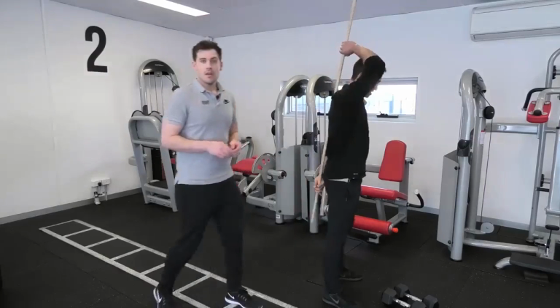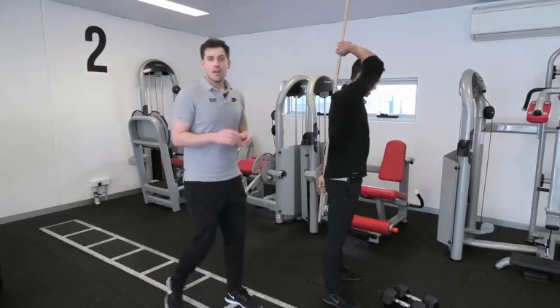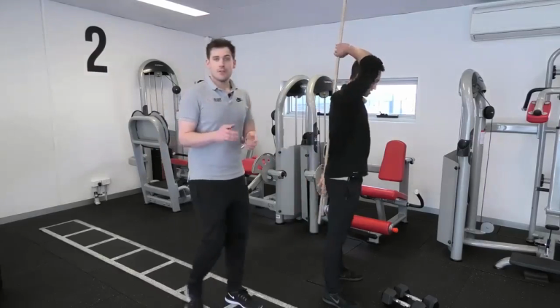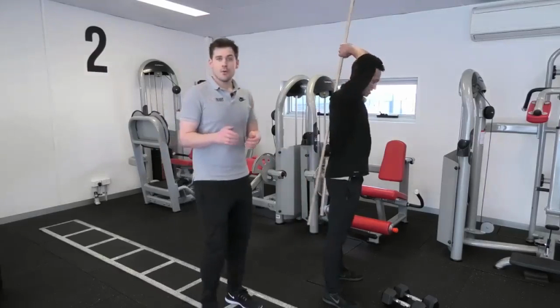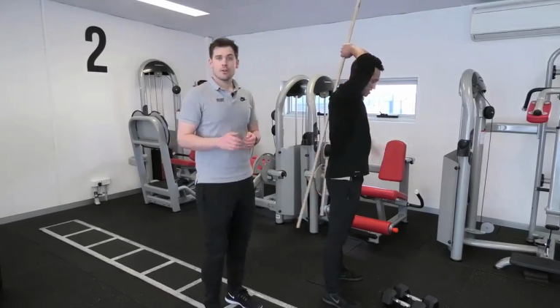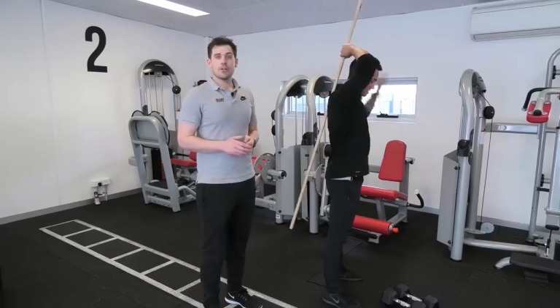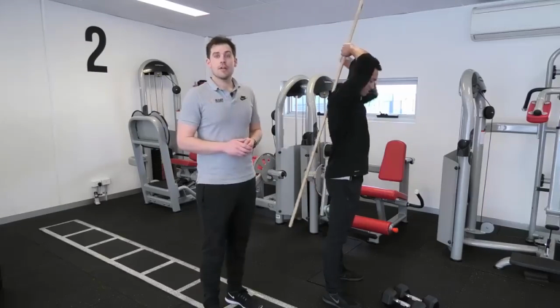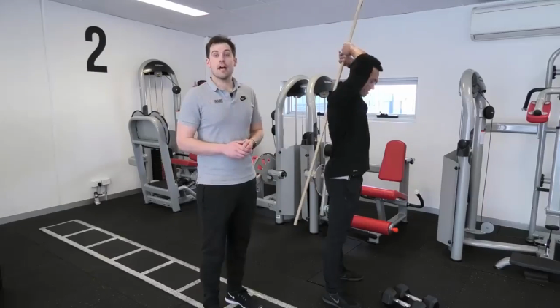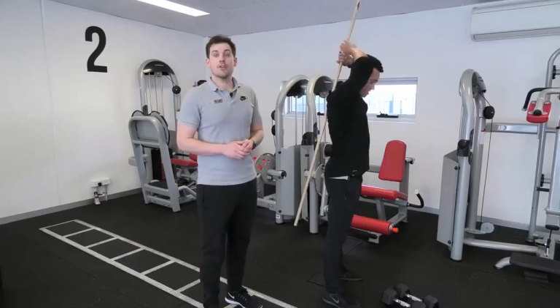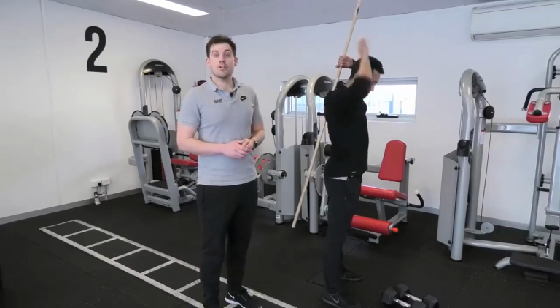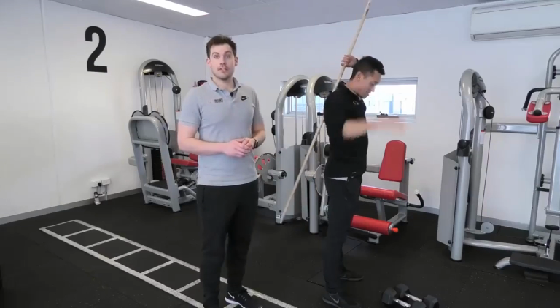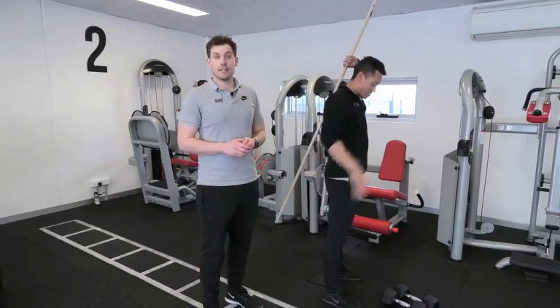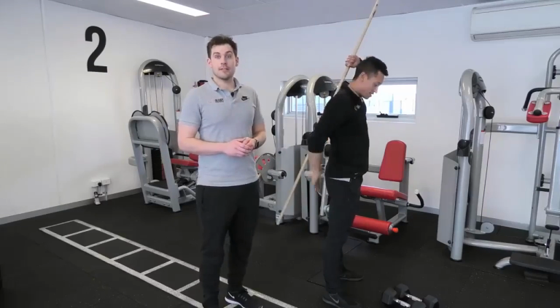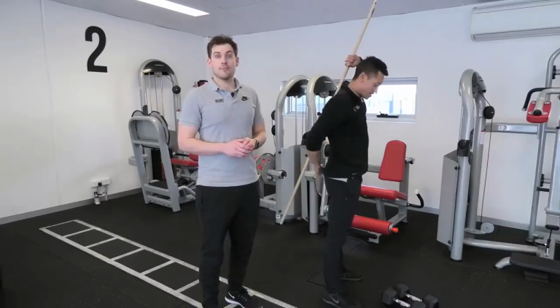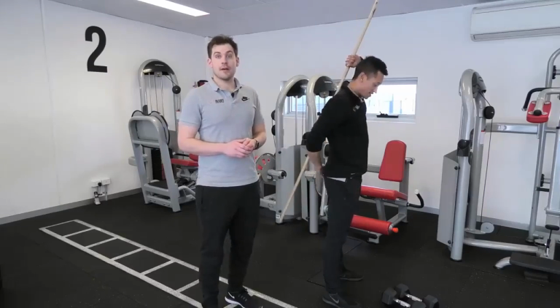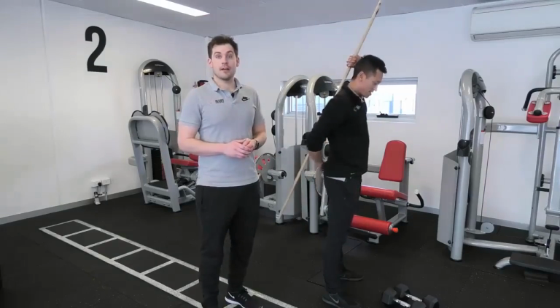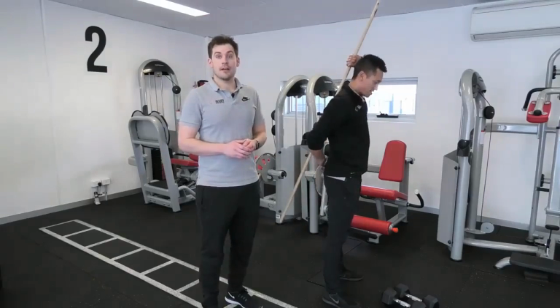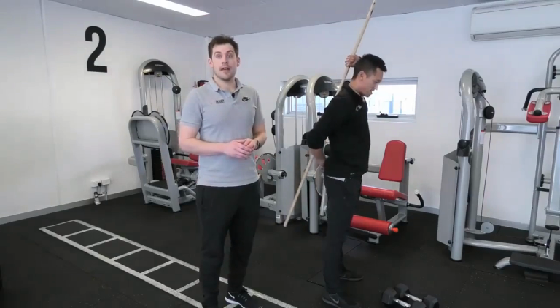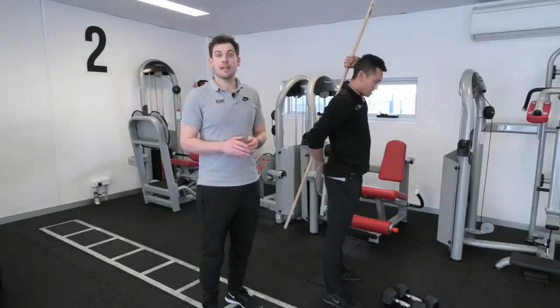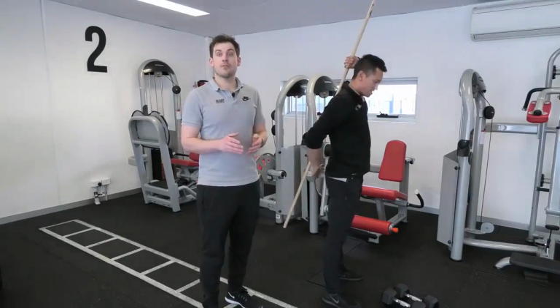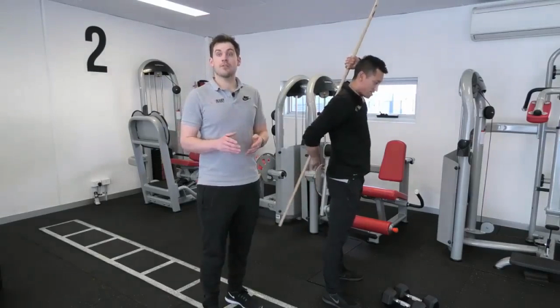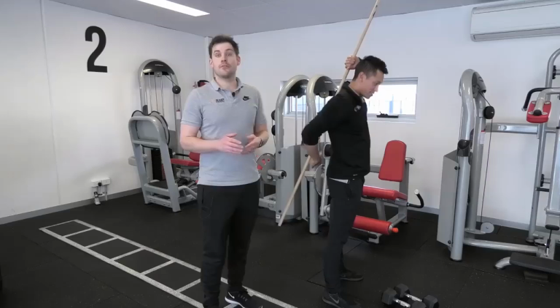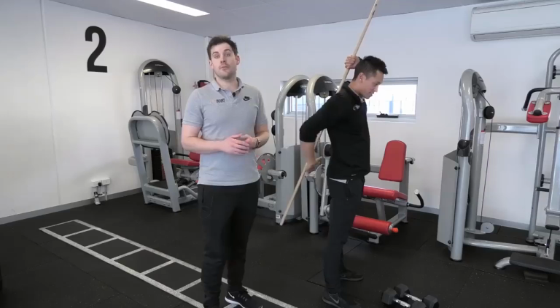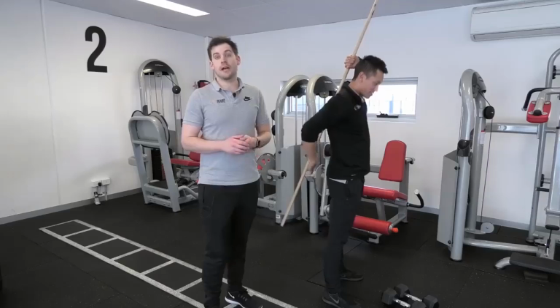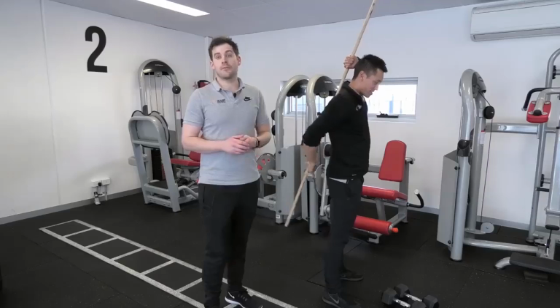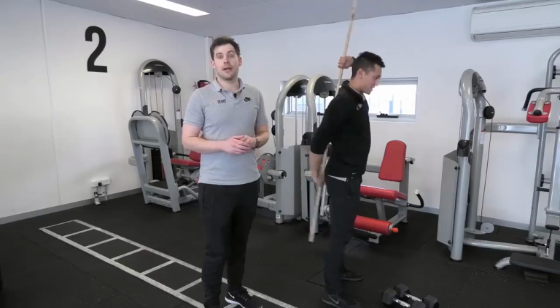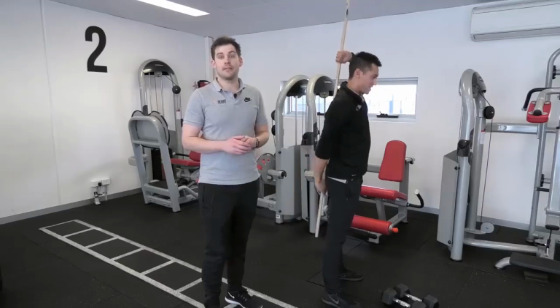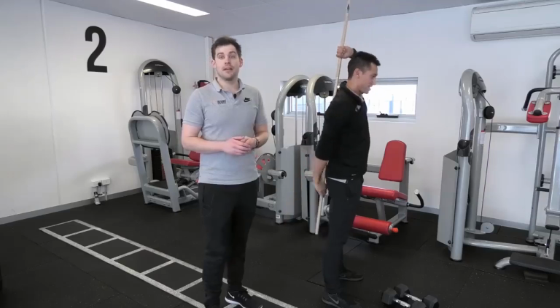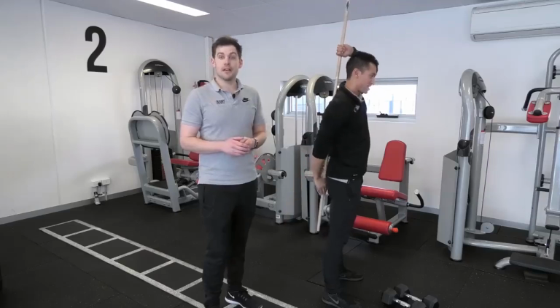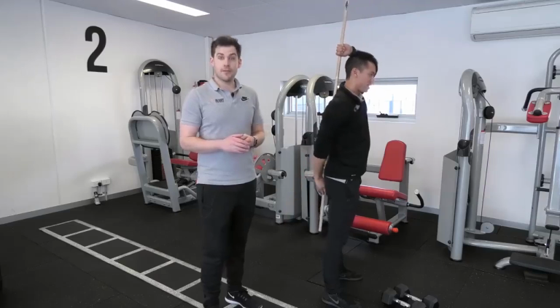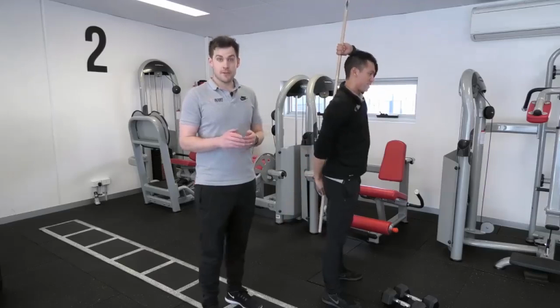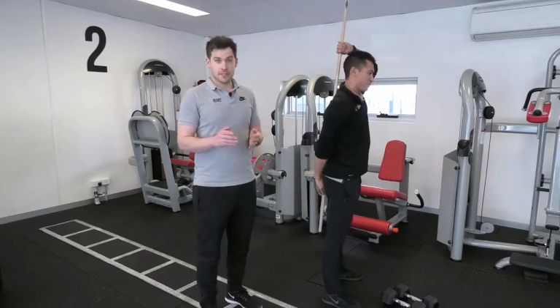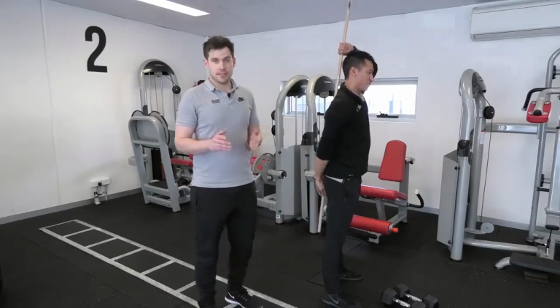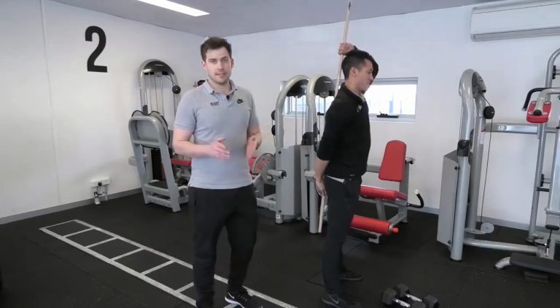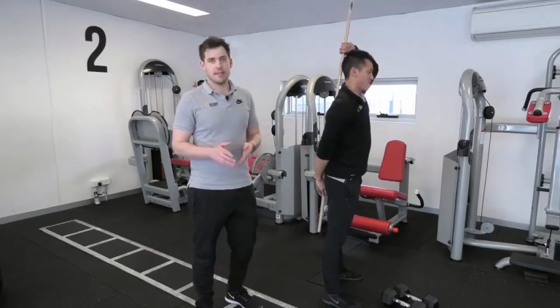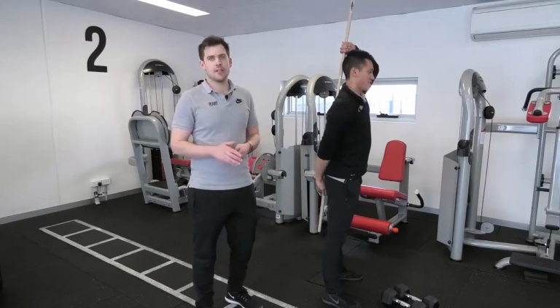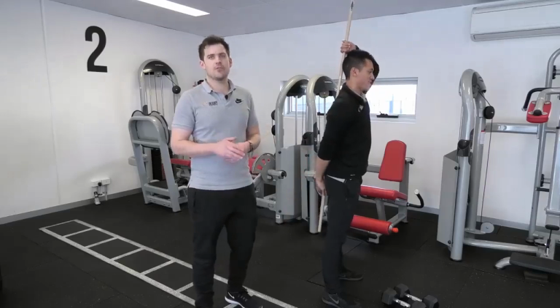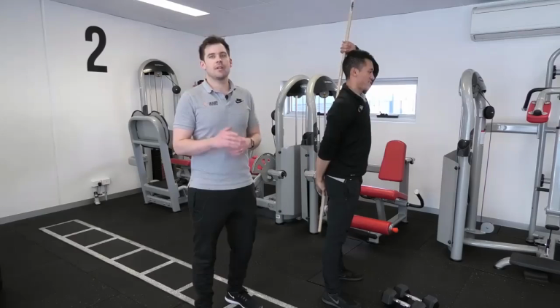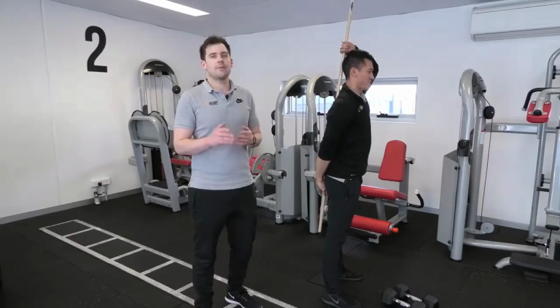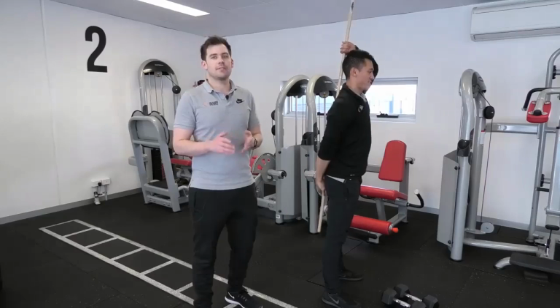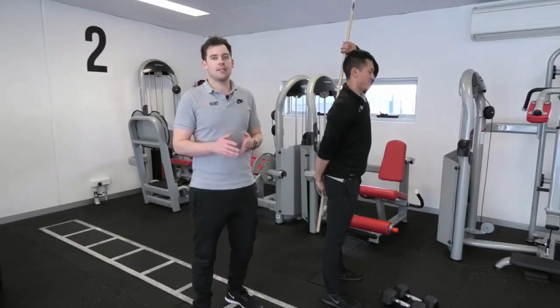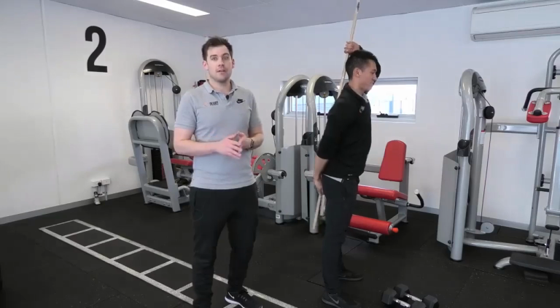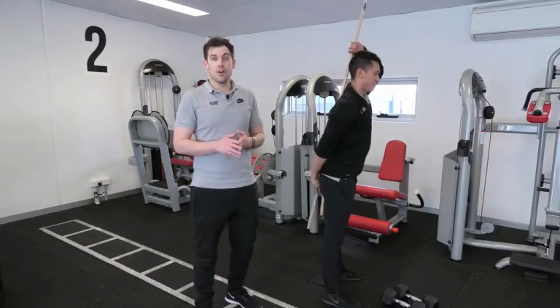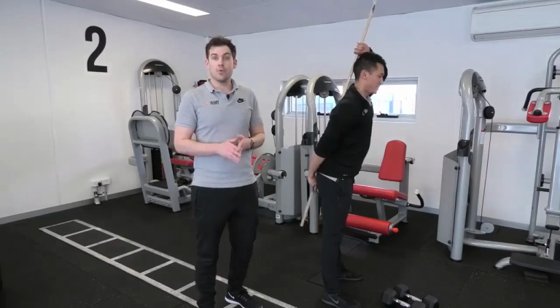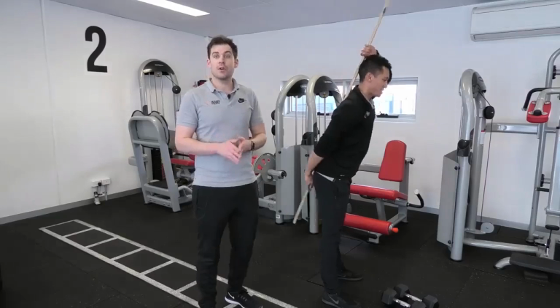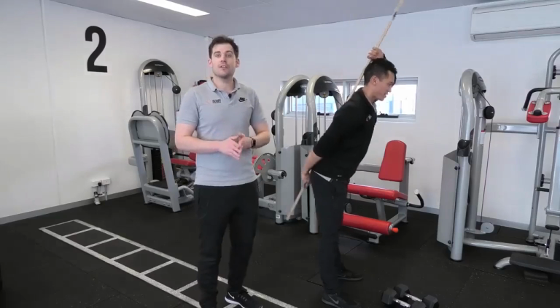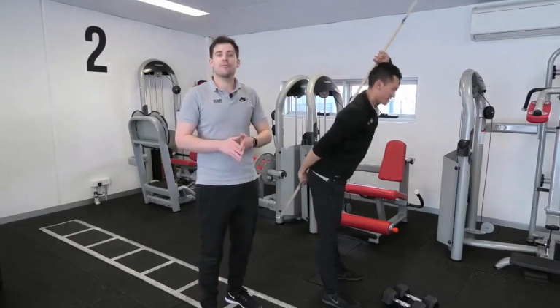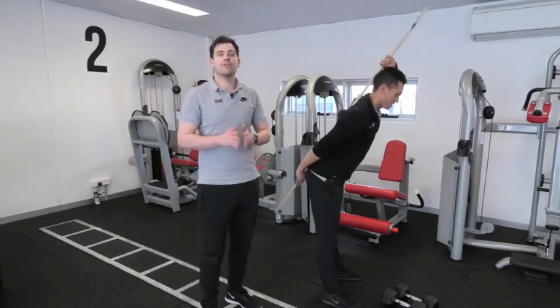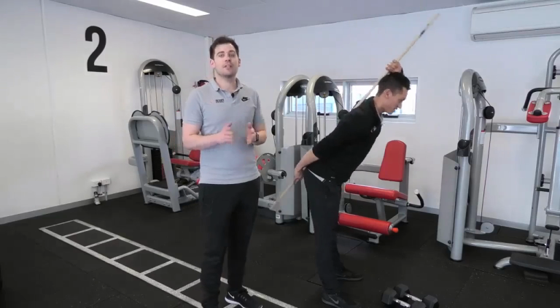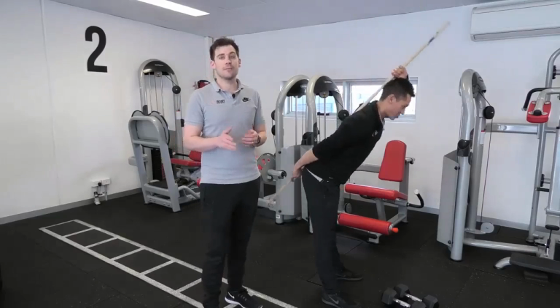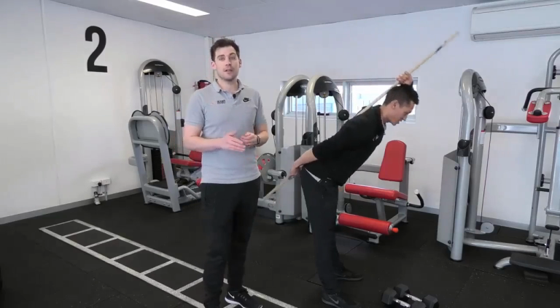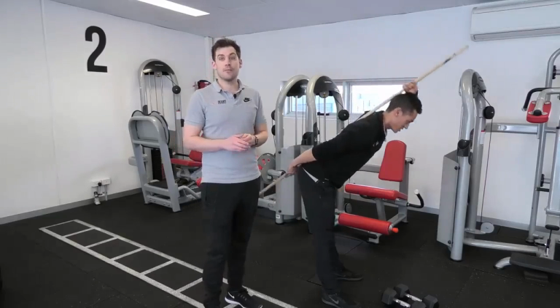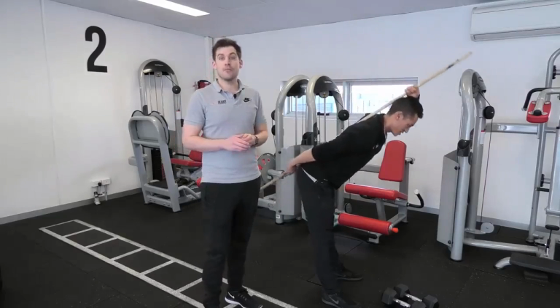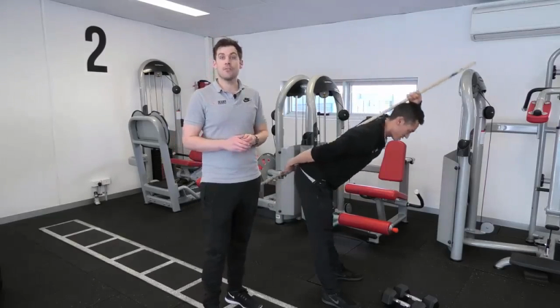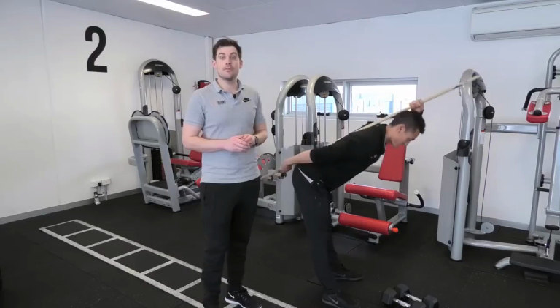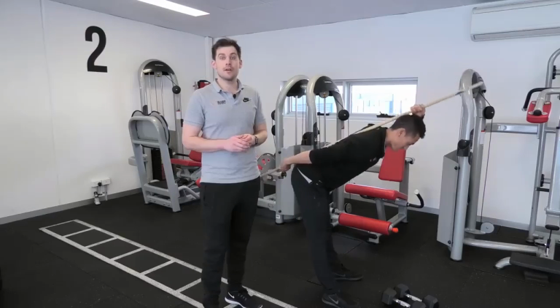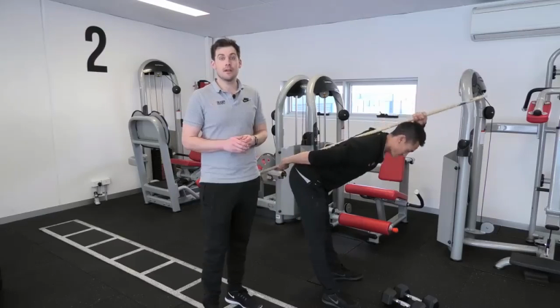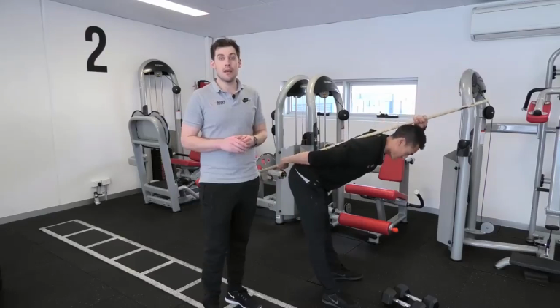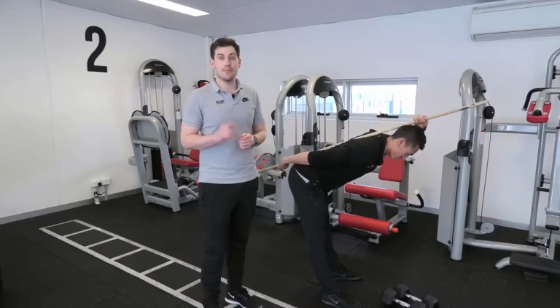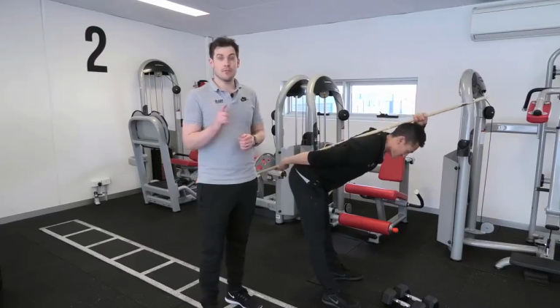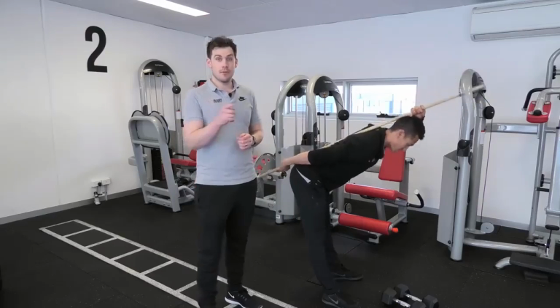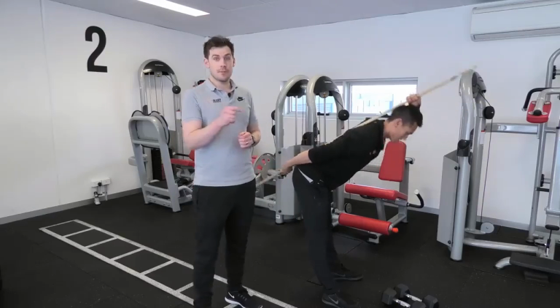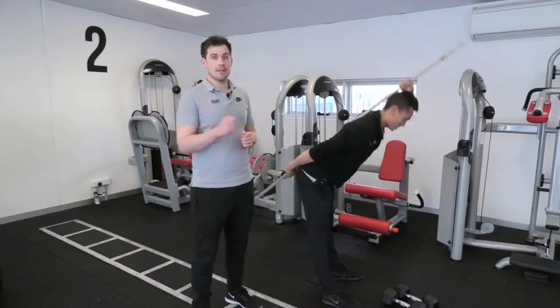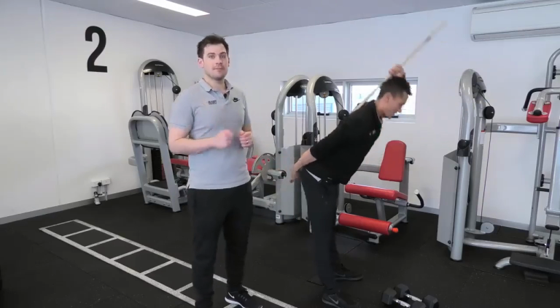If you want to learn how you can deadlift better and get rid of your back pain, come visit us at the Injury Rehab Center. We'll get you feeling better, moving better, and performing better.